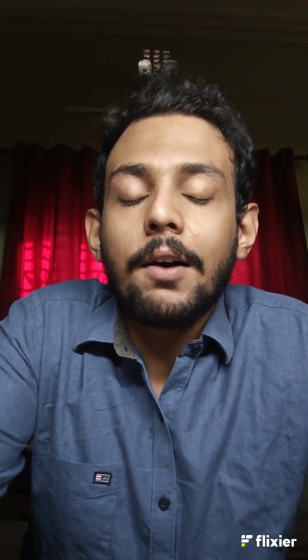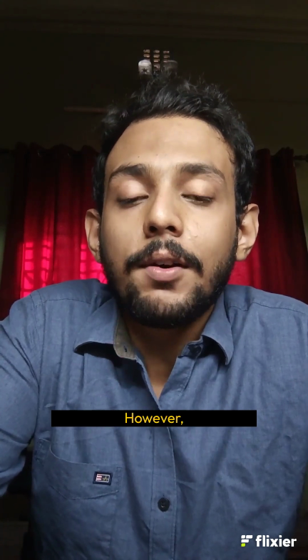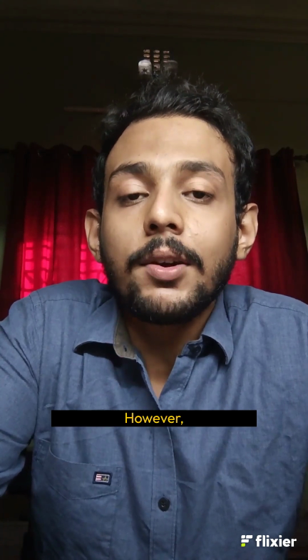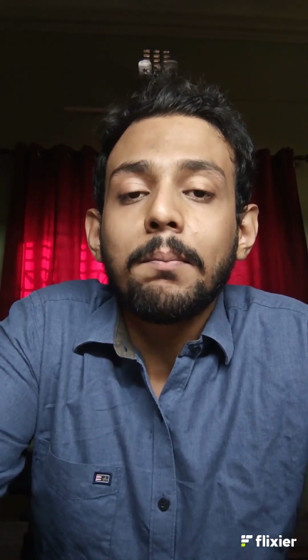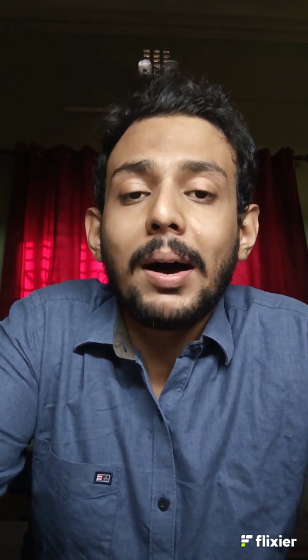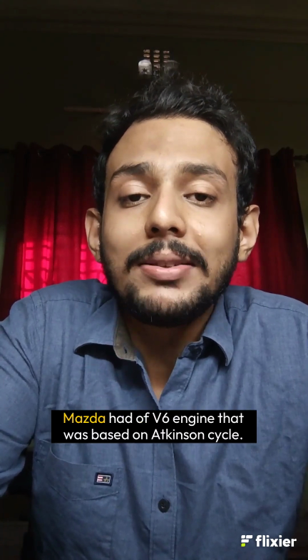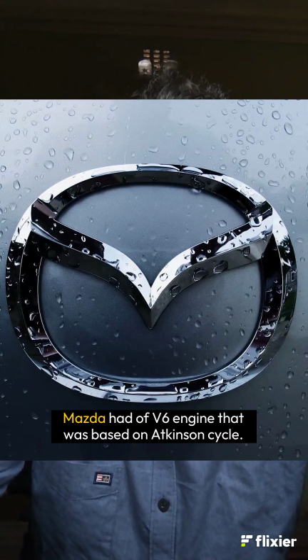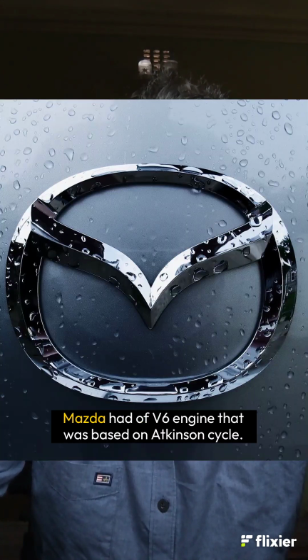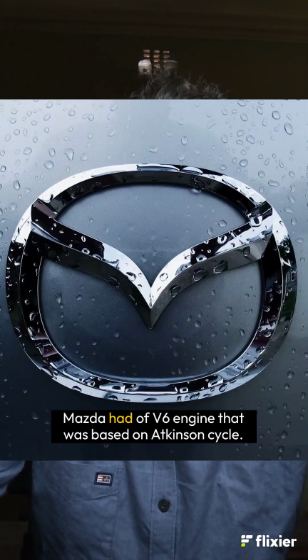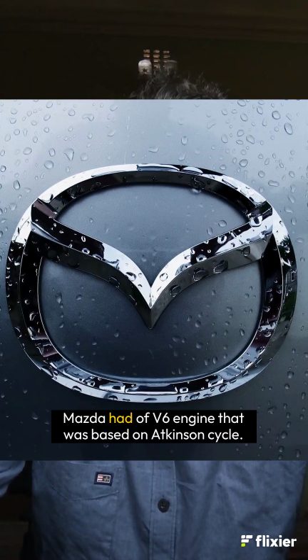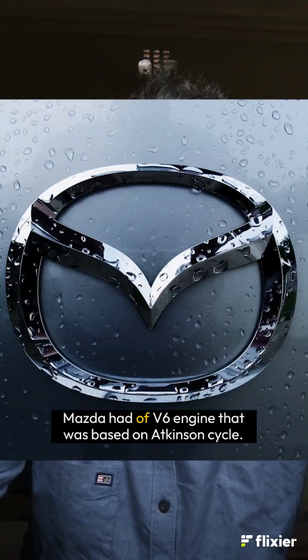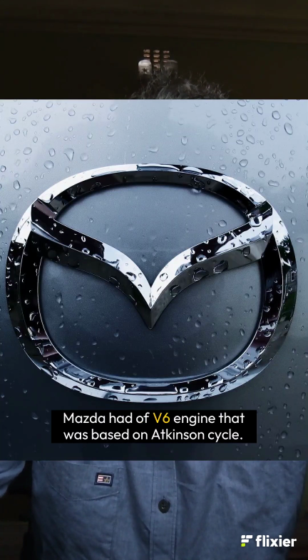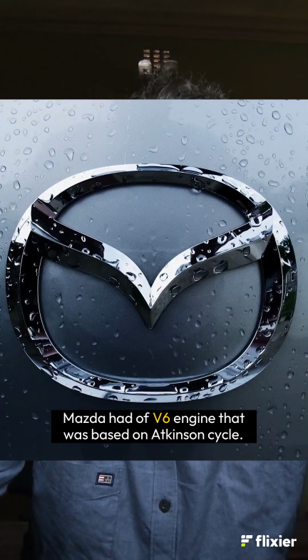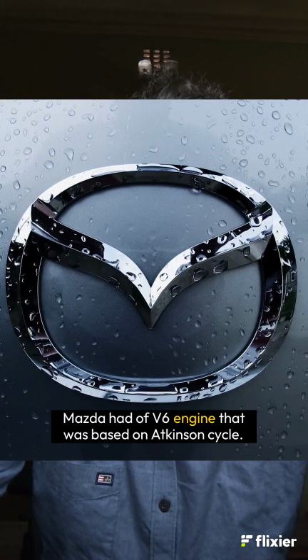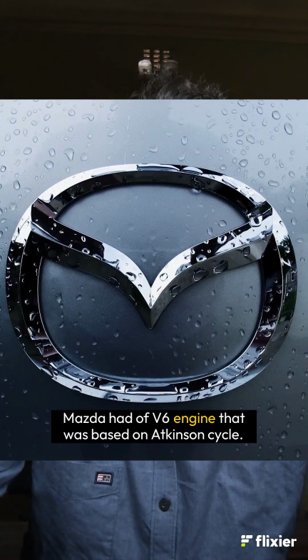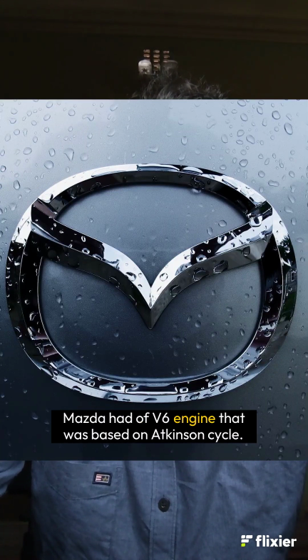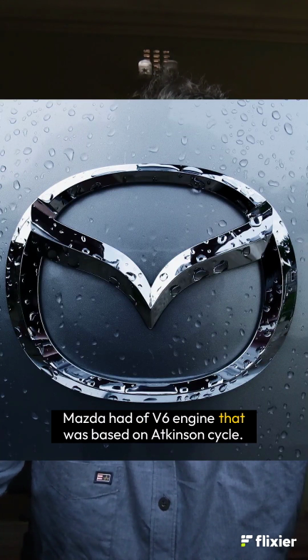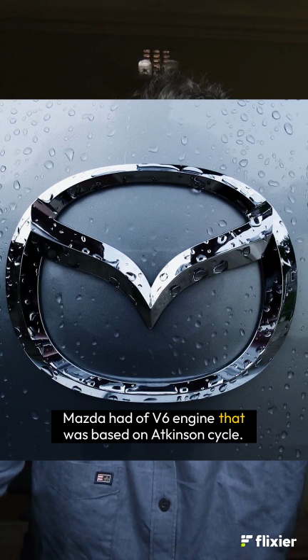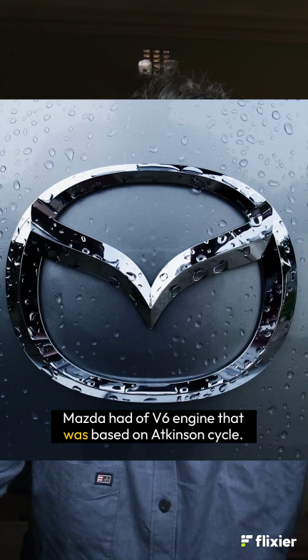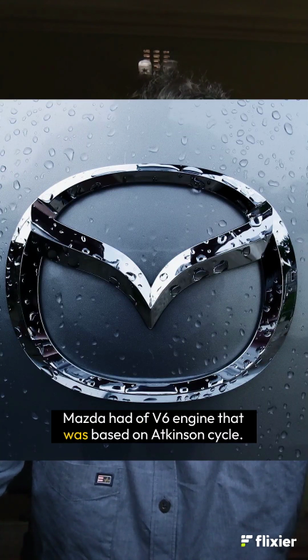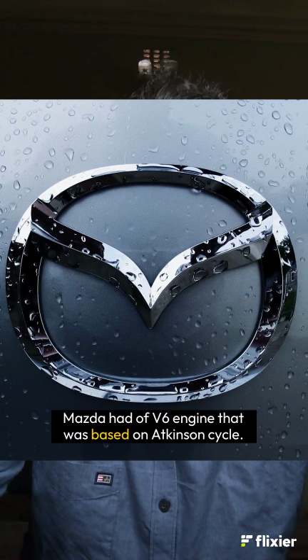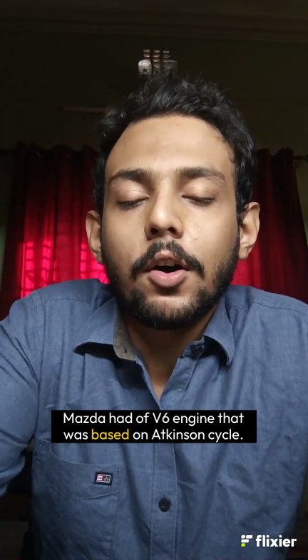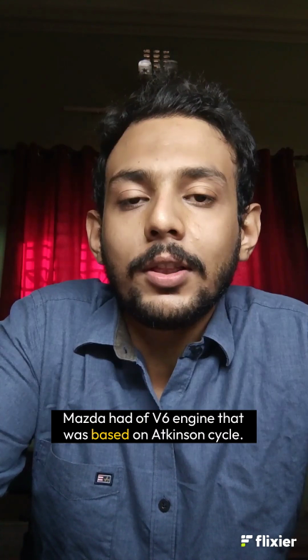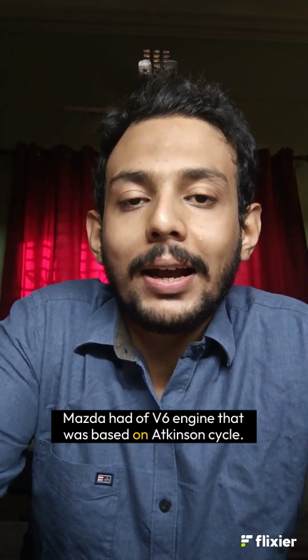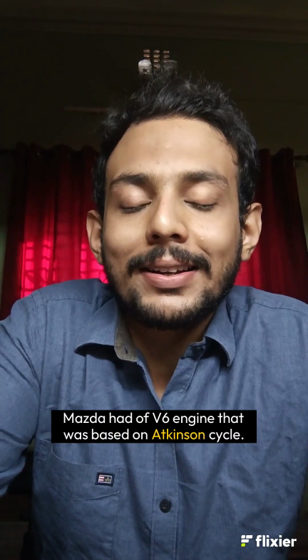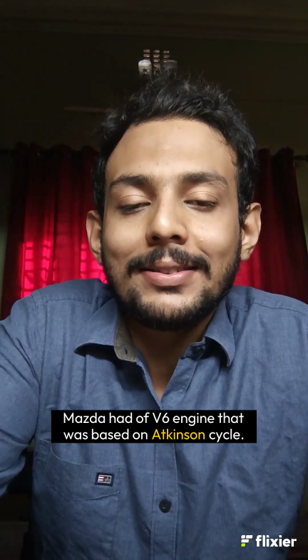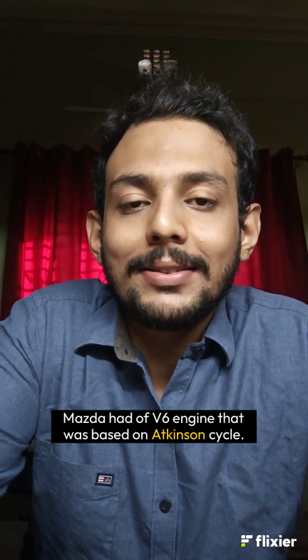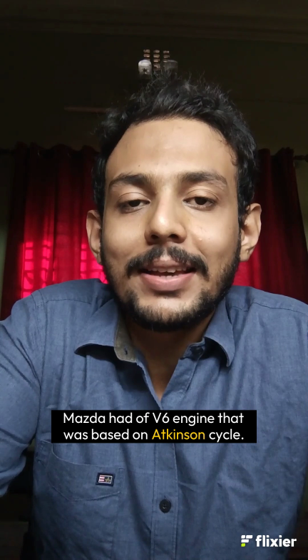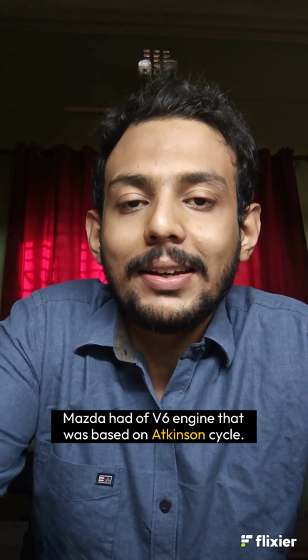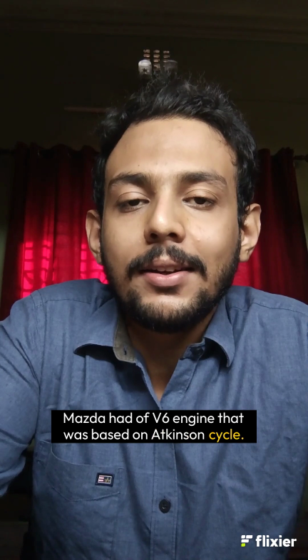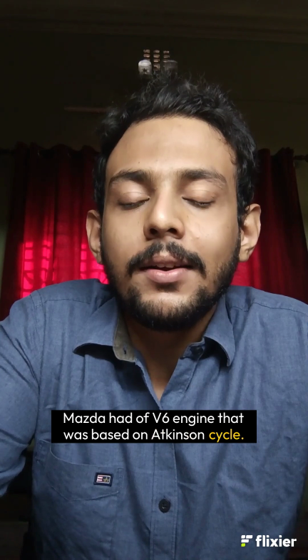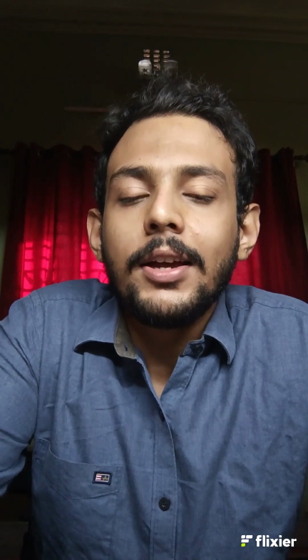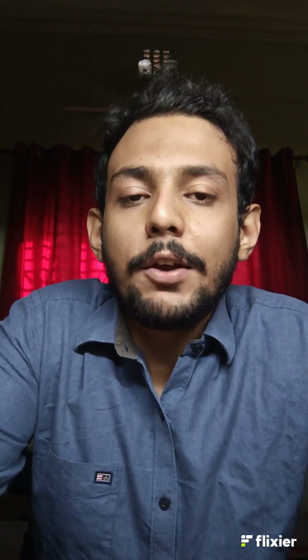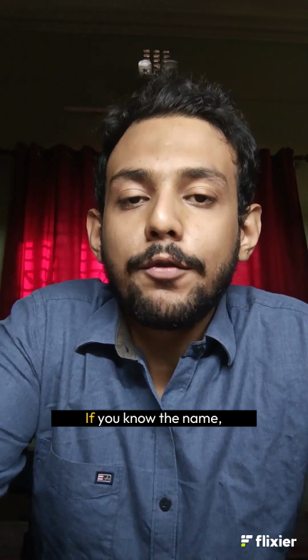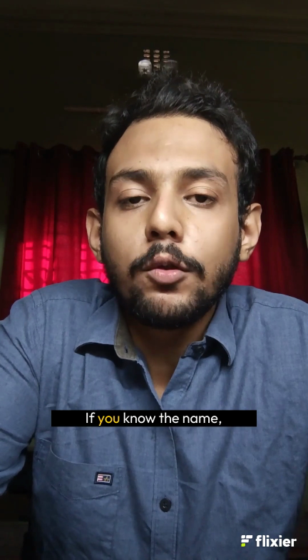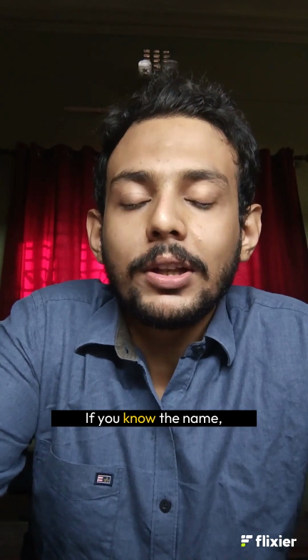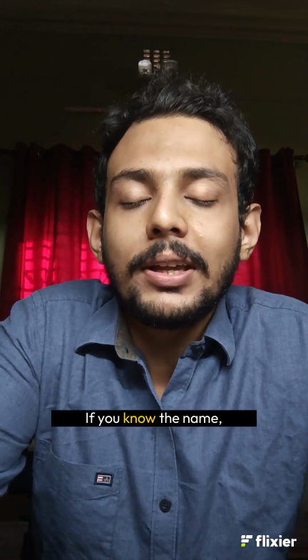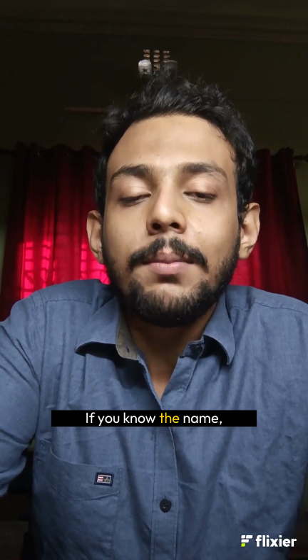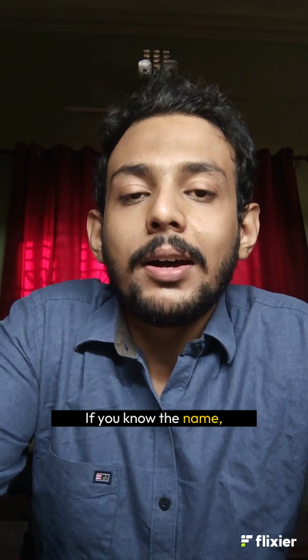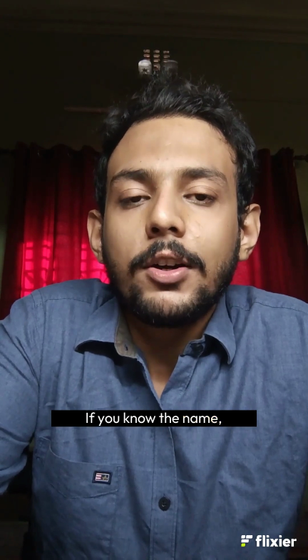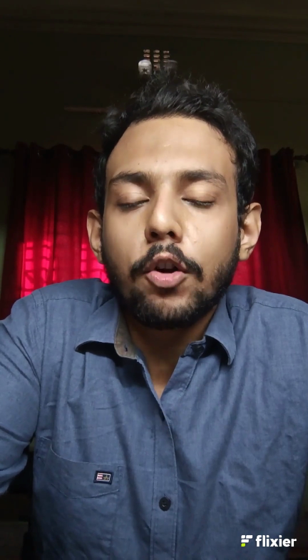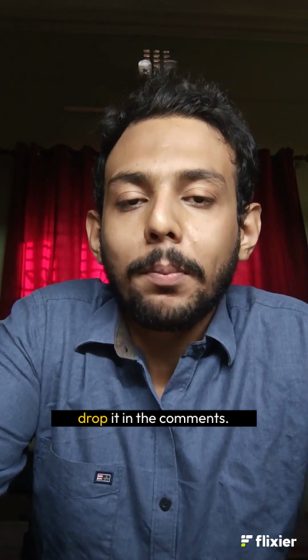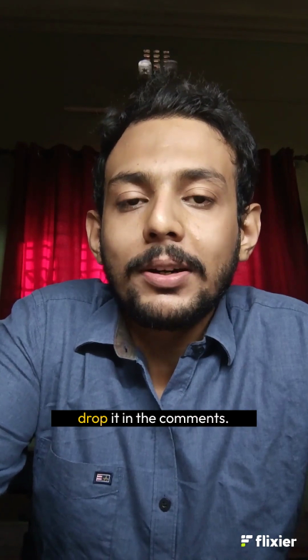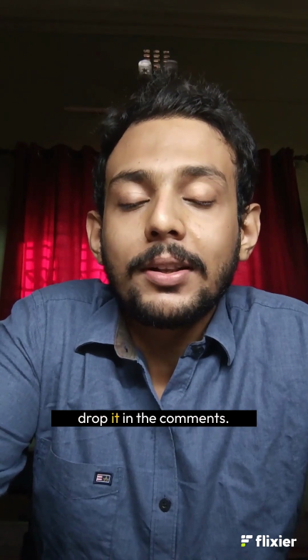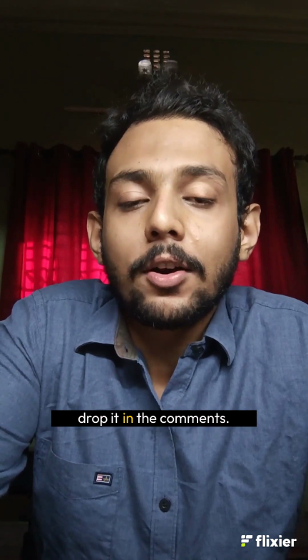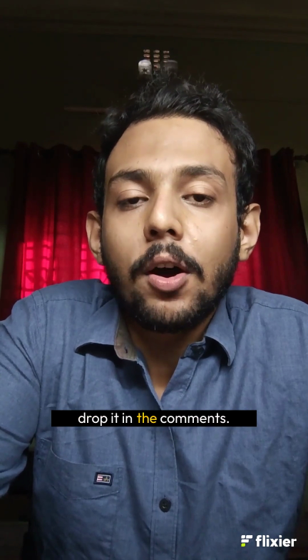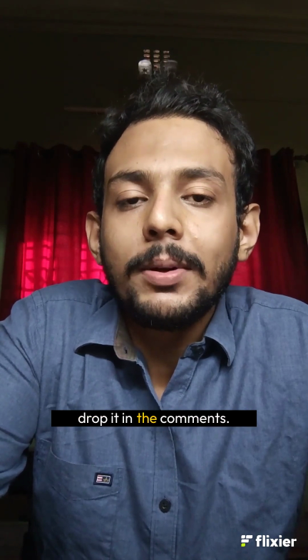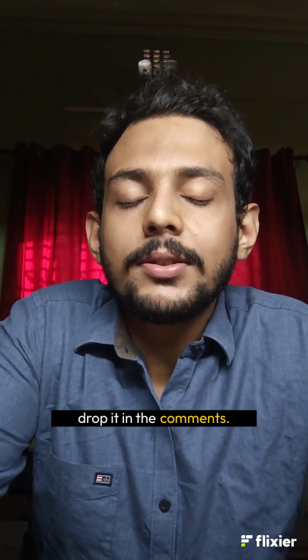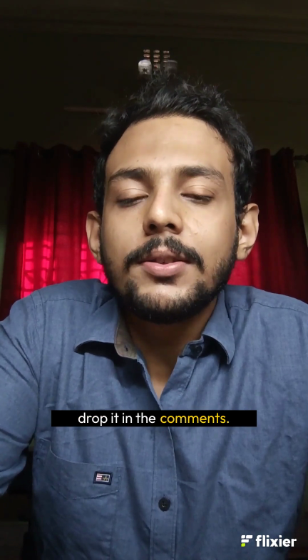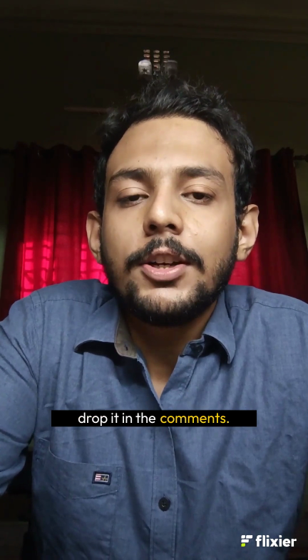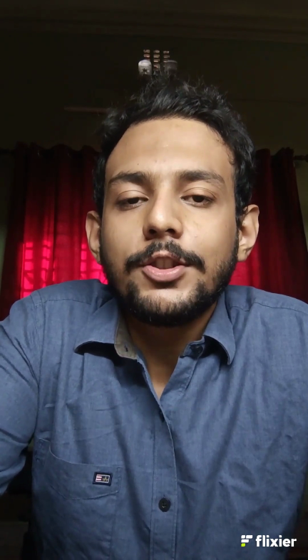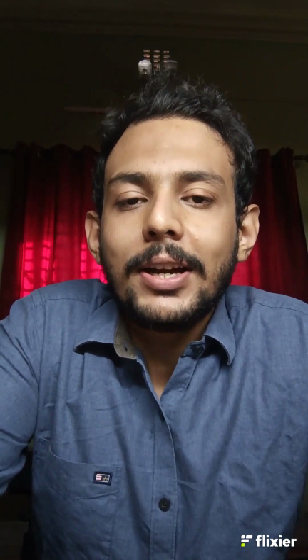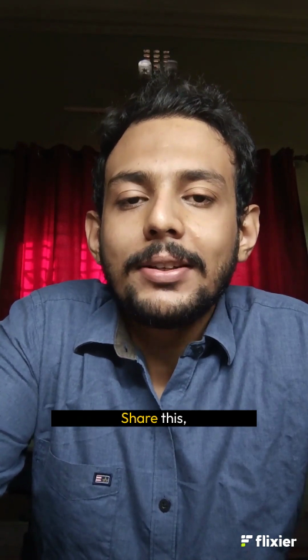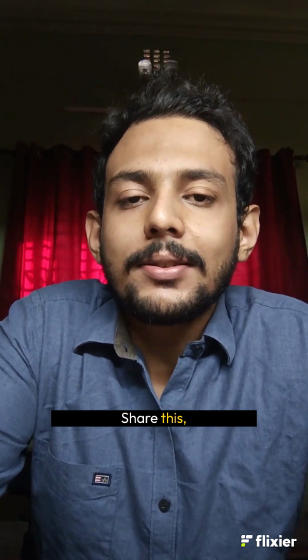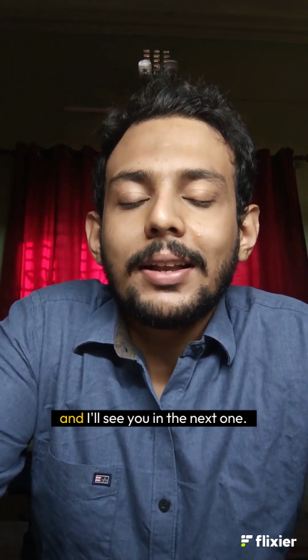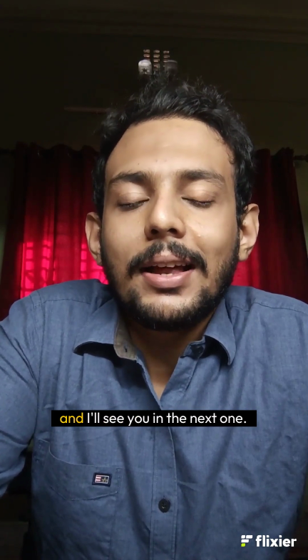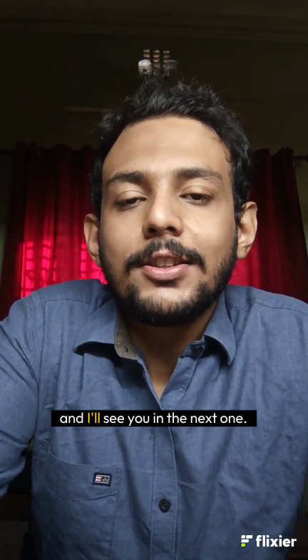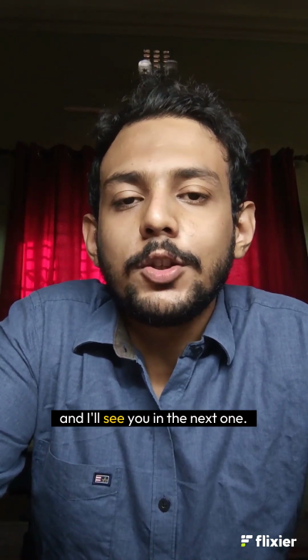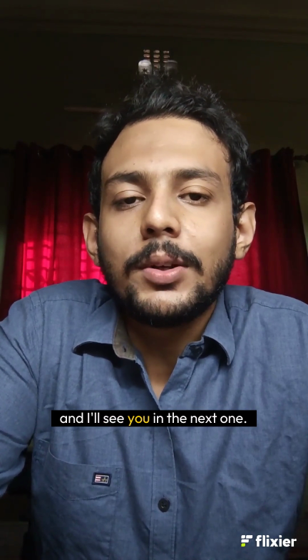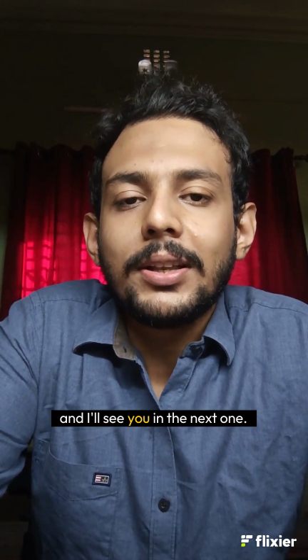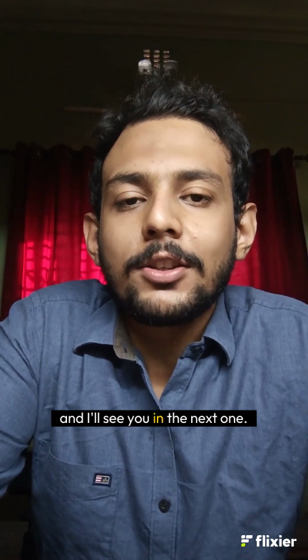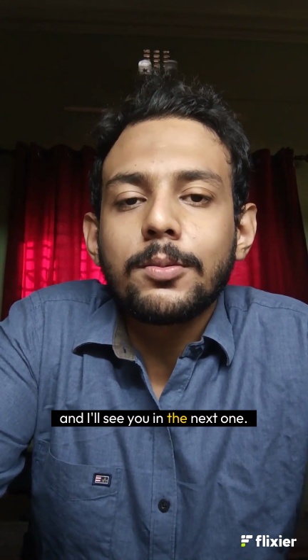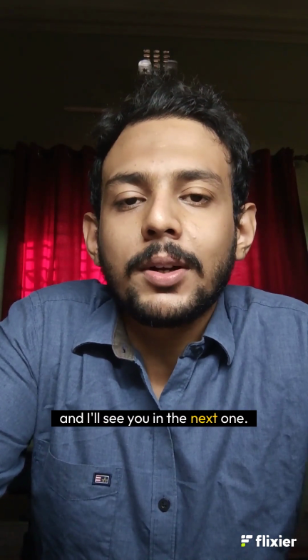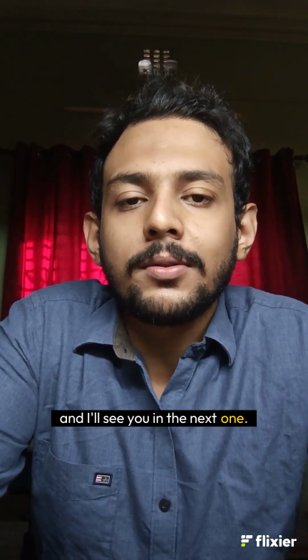However, Mazda had a V6 engine that was based on Atkinson Cycle. If you know the name, drop it in the comments, share this, and I'll see you in the next one.